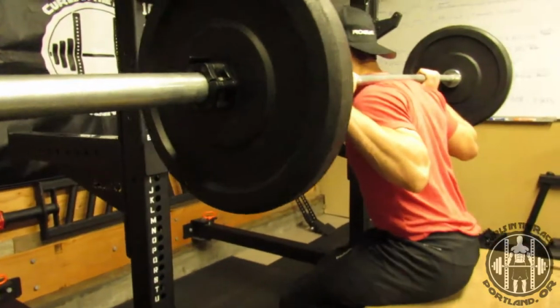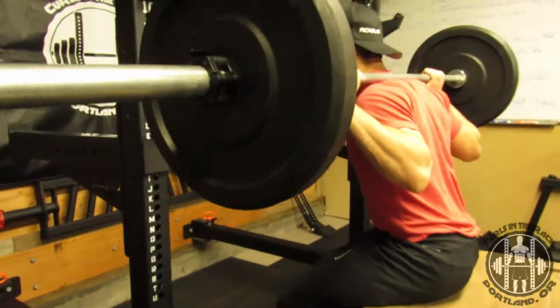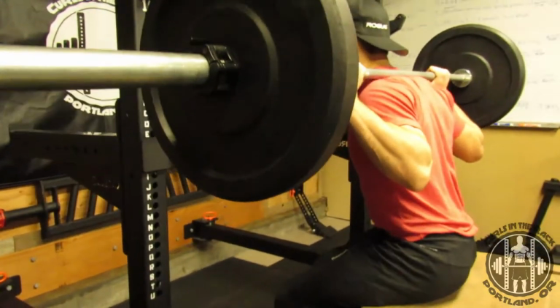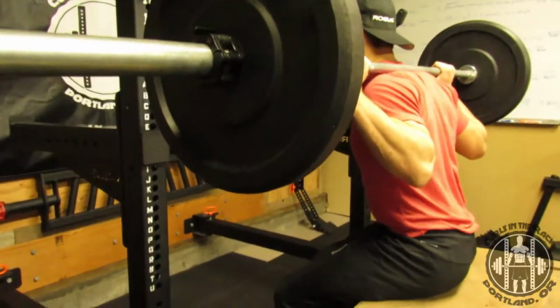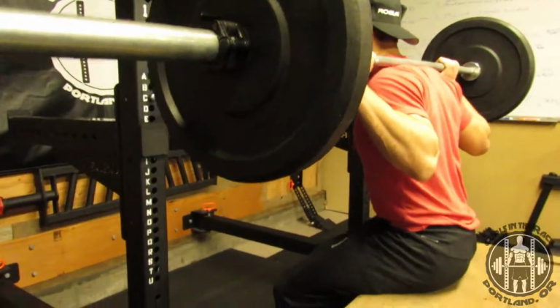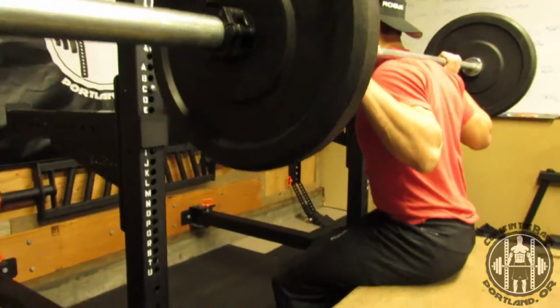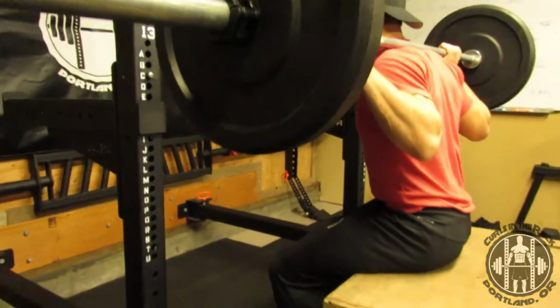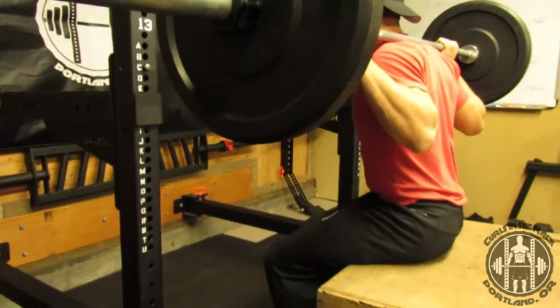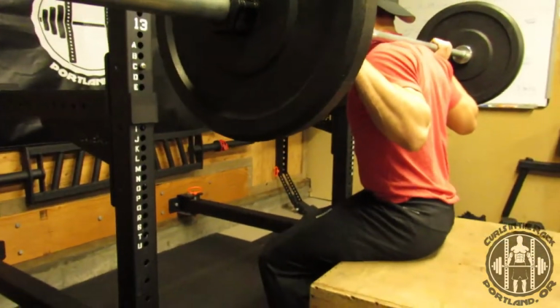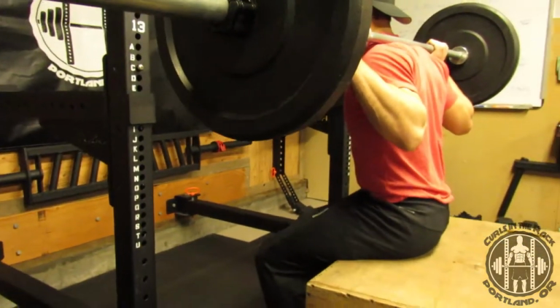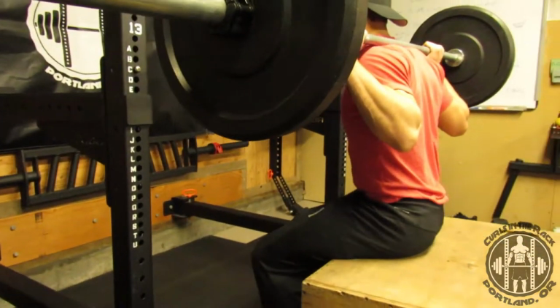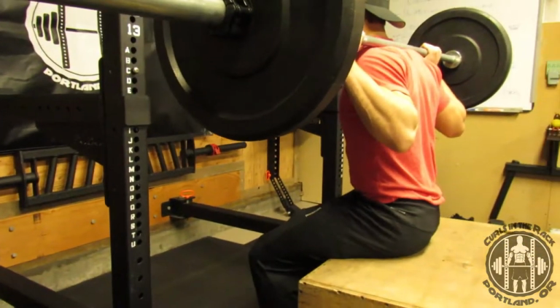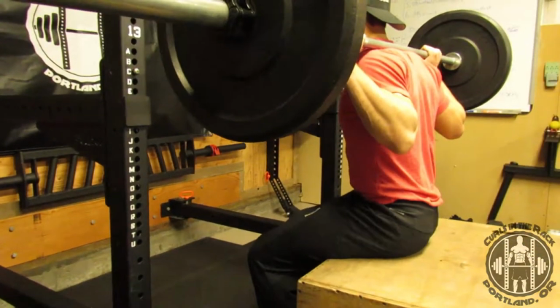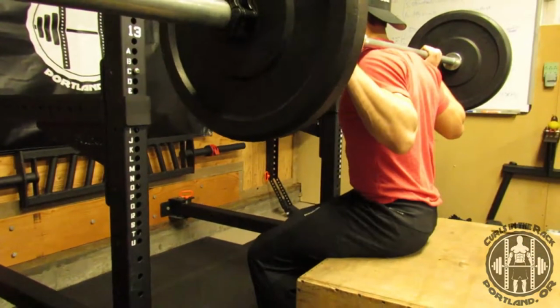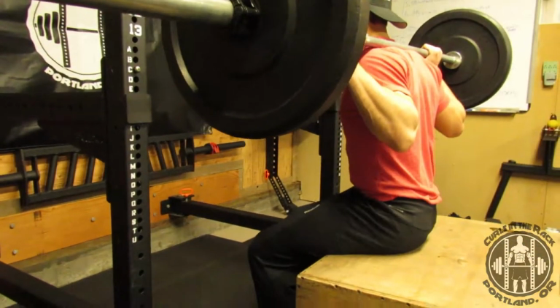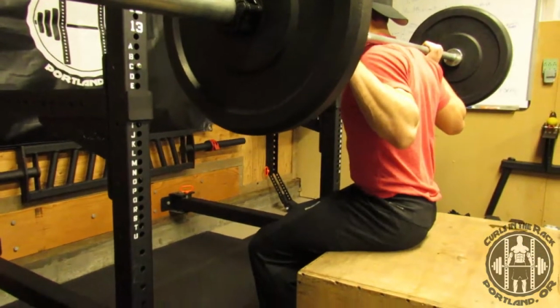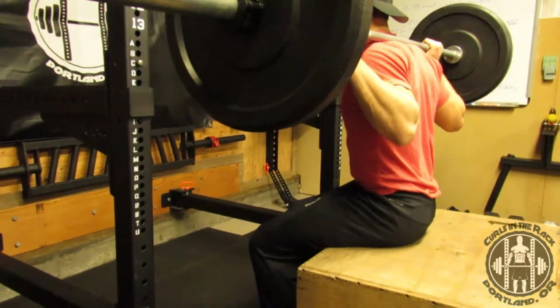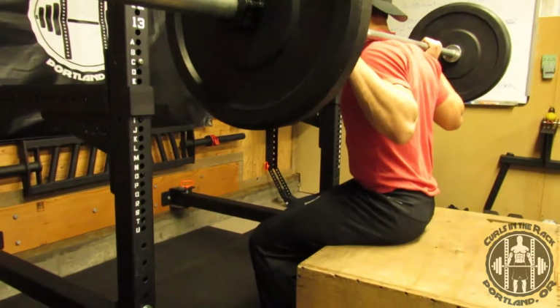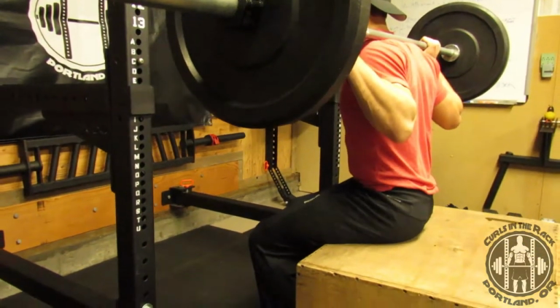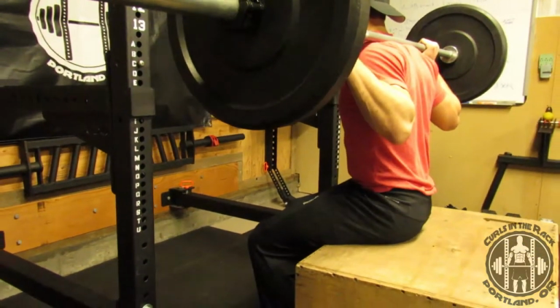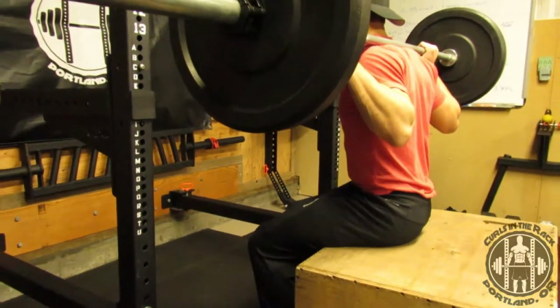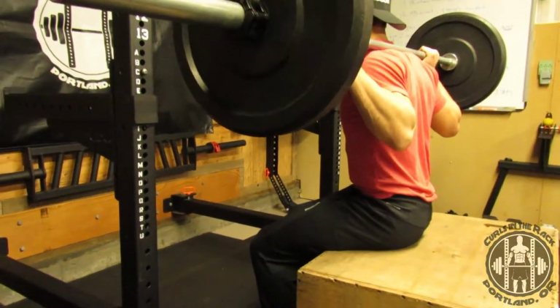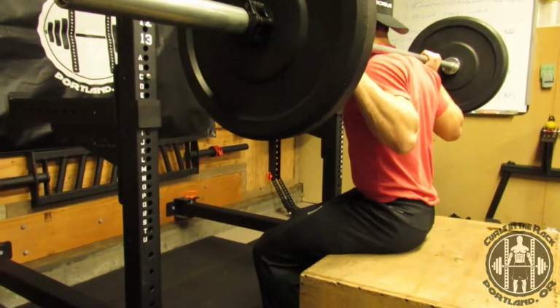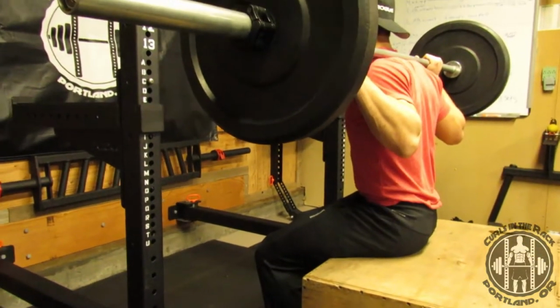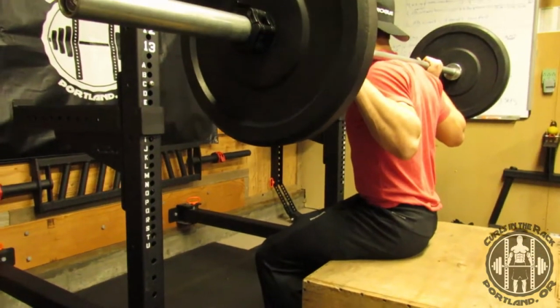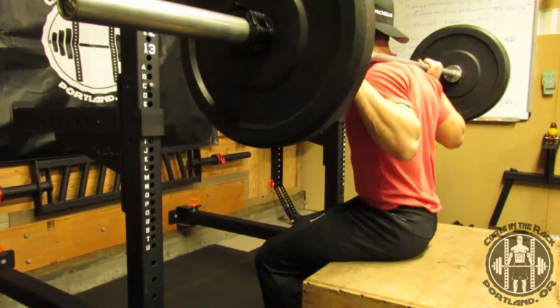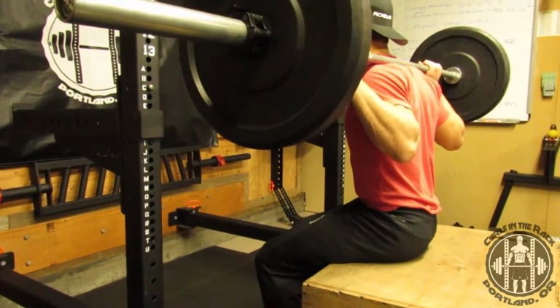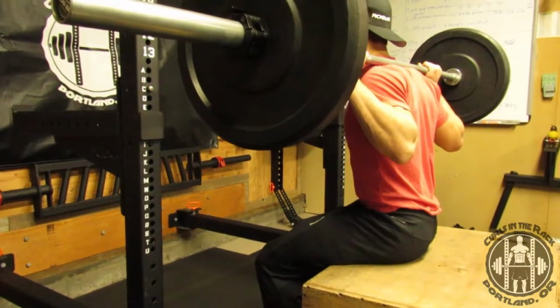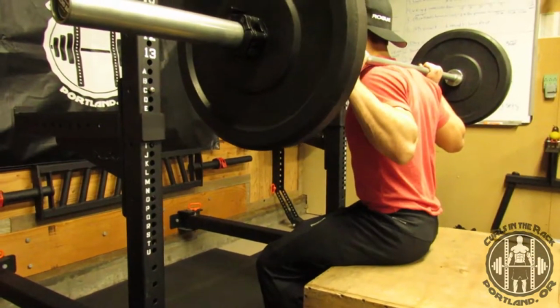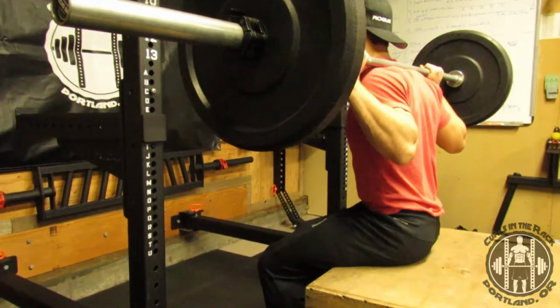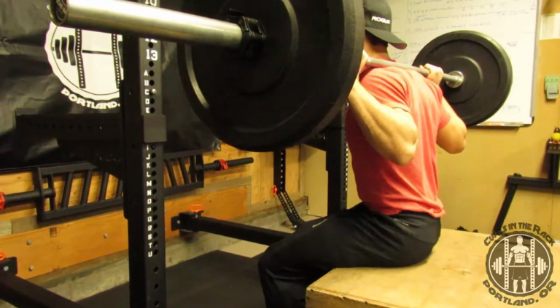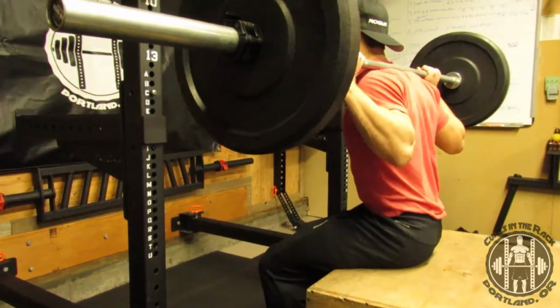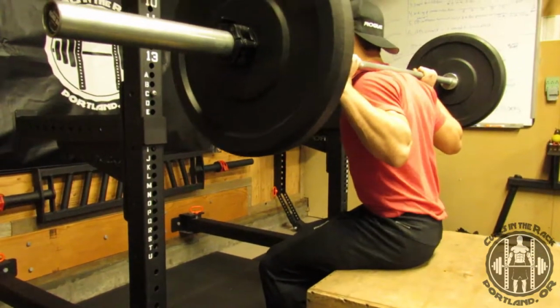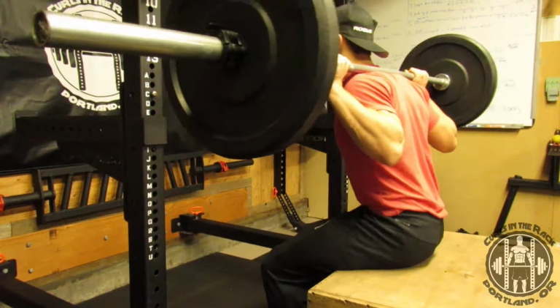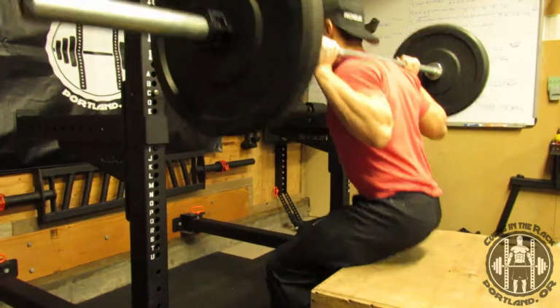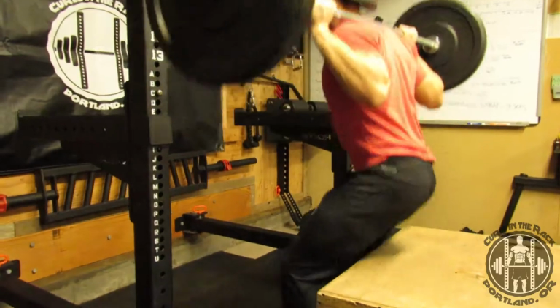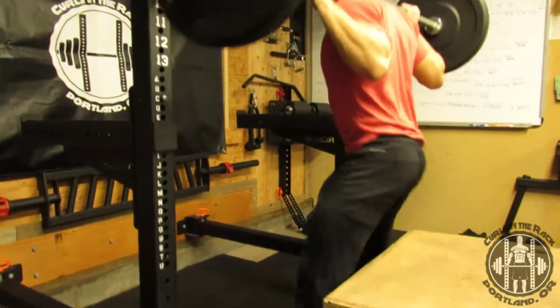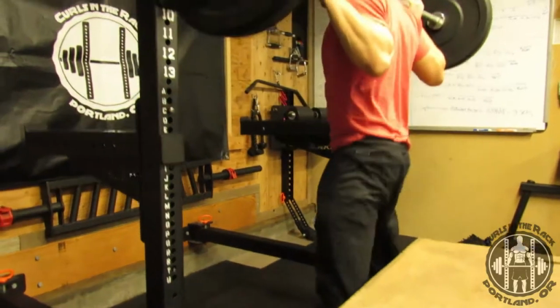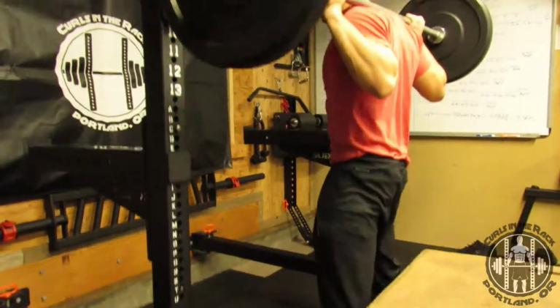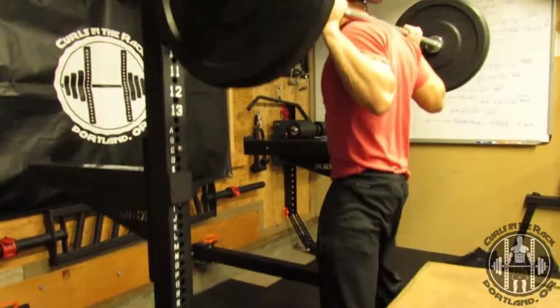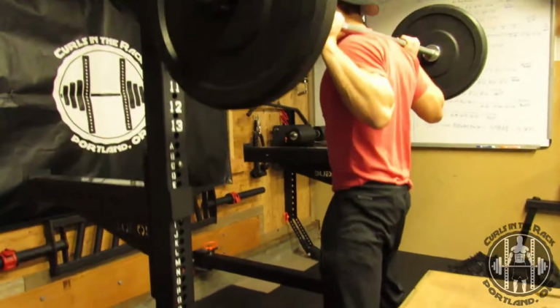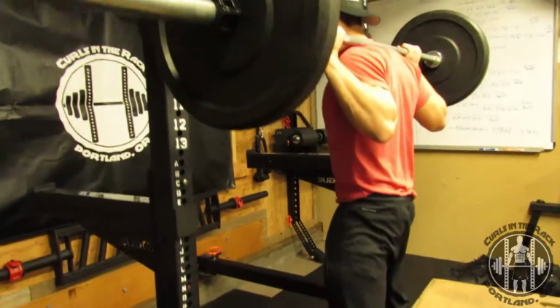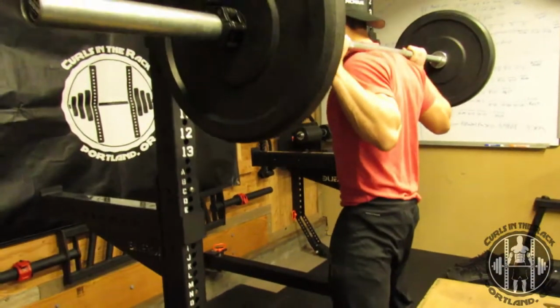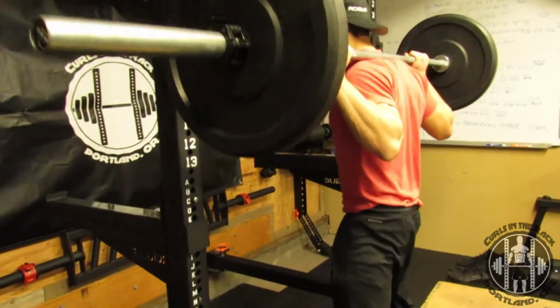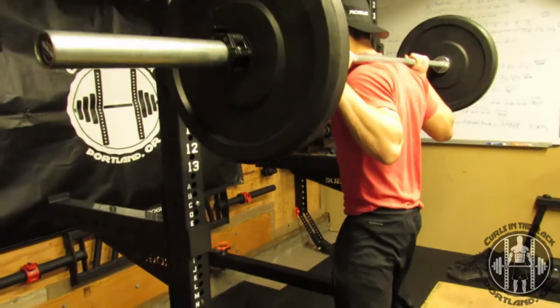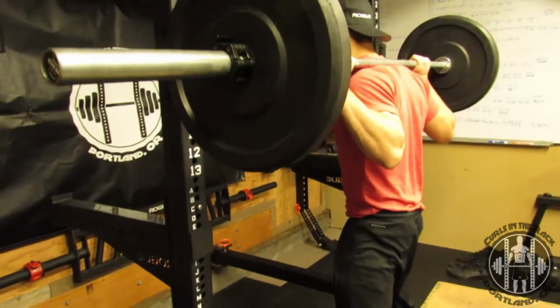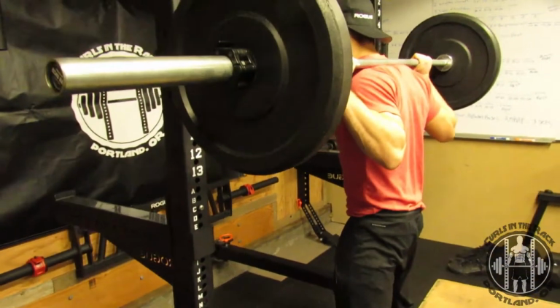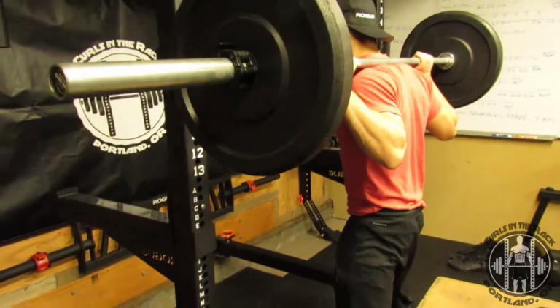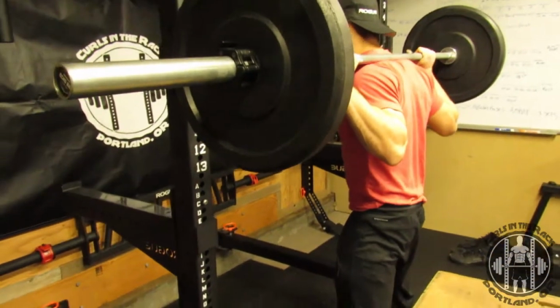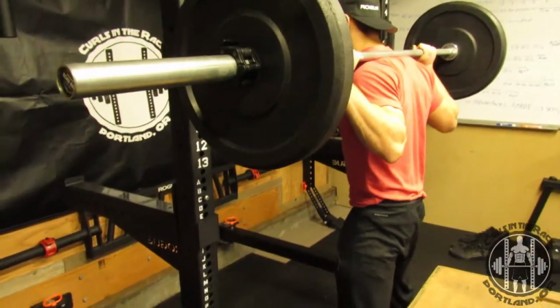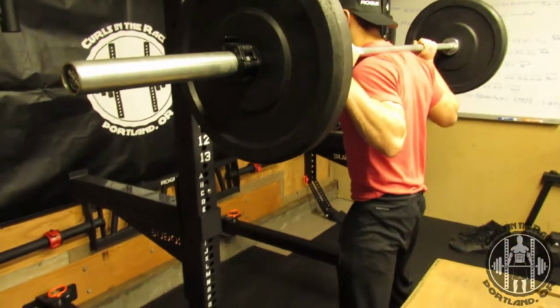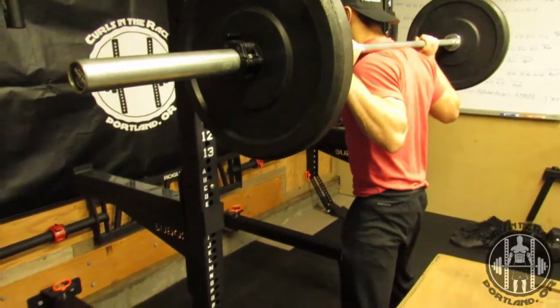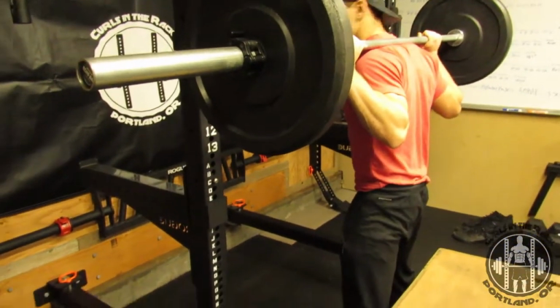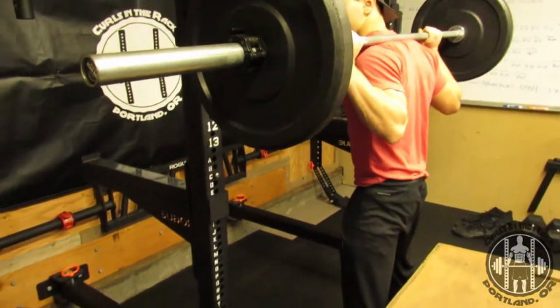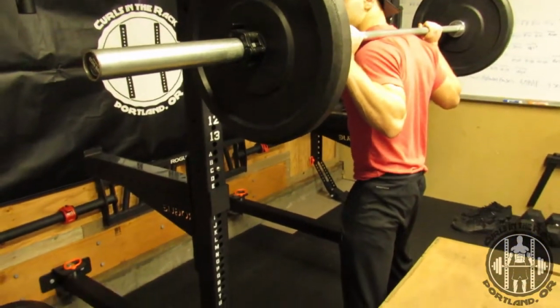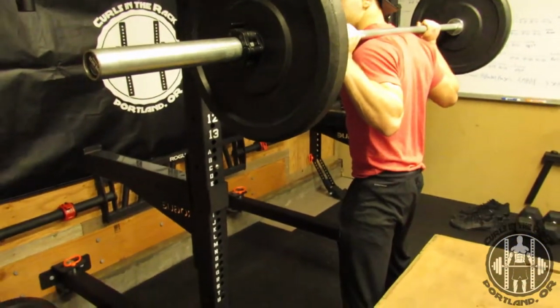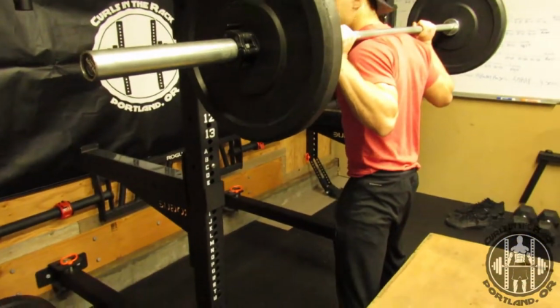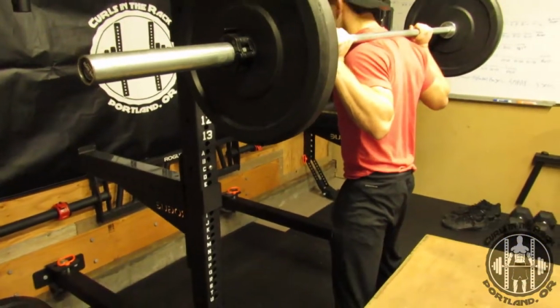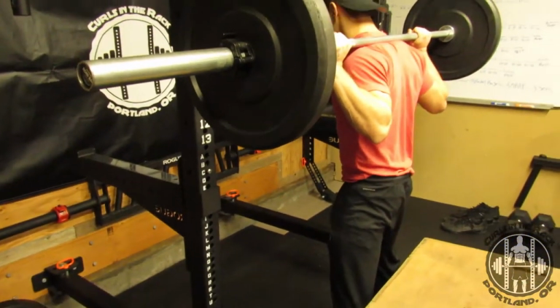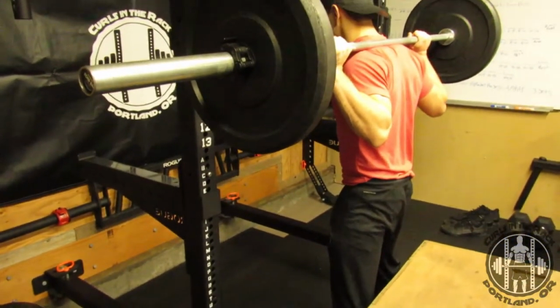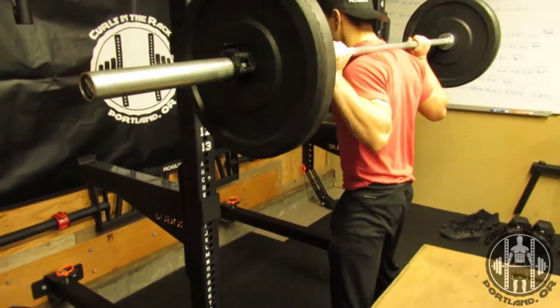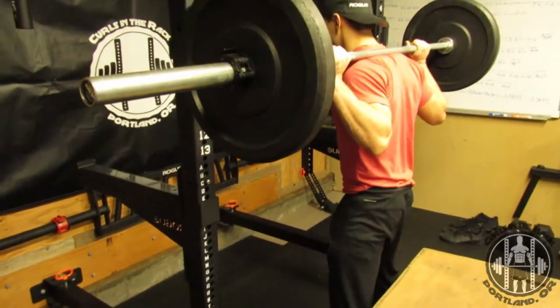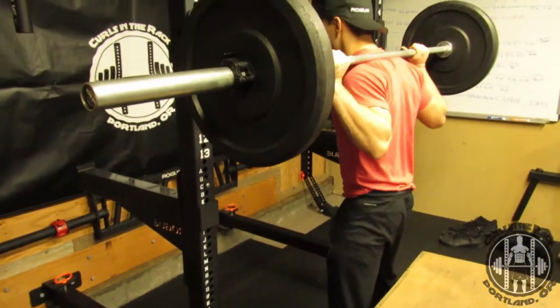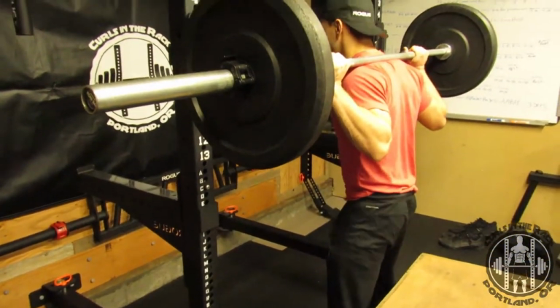I rock my weight fully back into the box, sit, pause, and then stand up from there. Big explosive push on that stand up — down, pause, up.